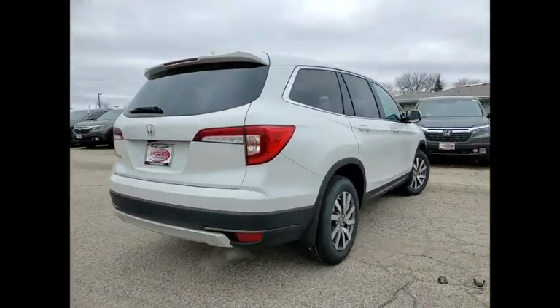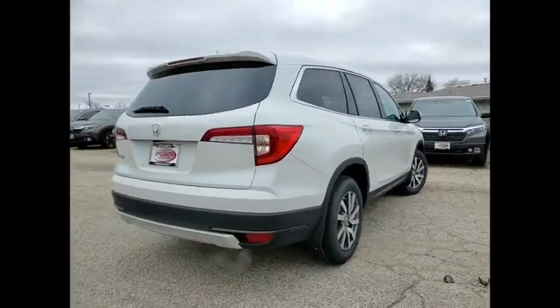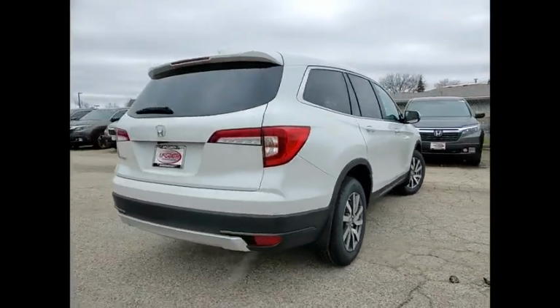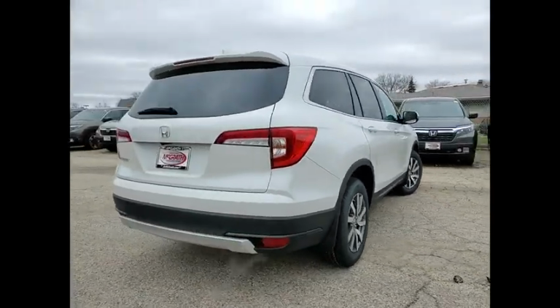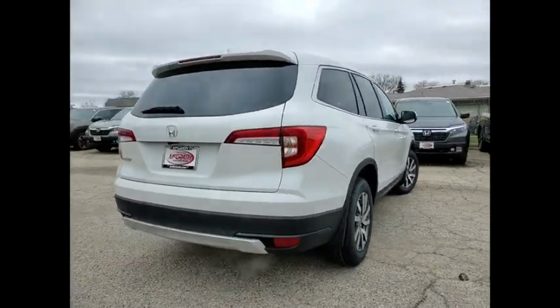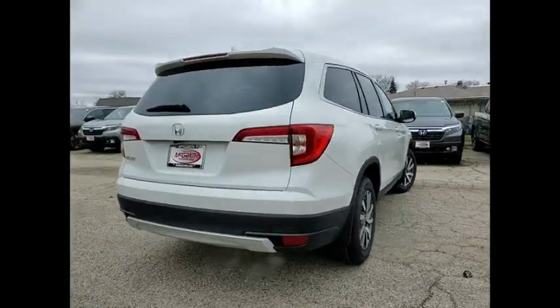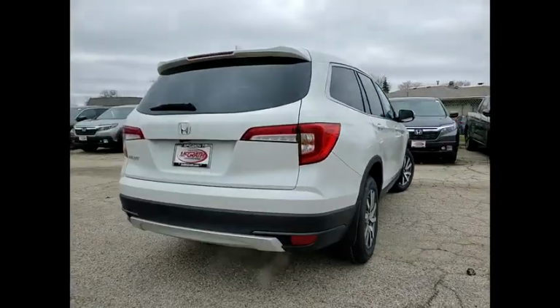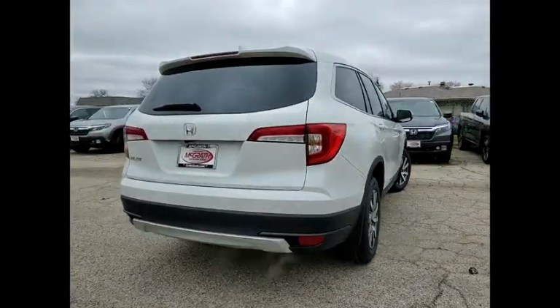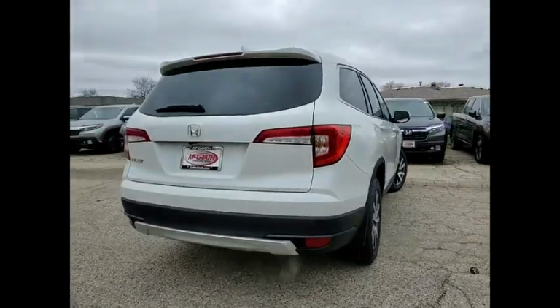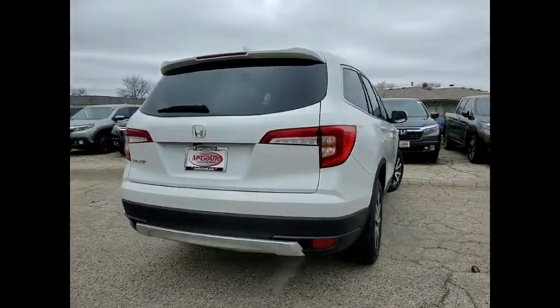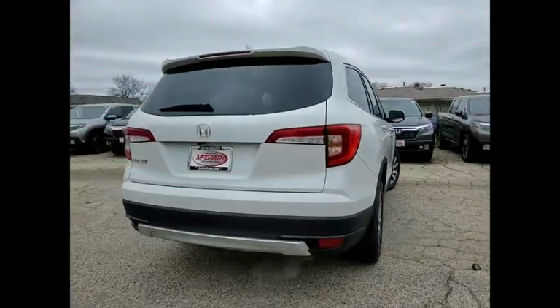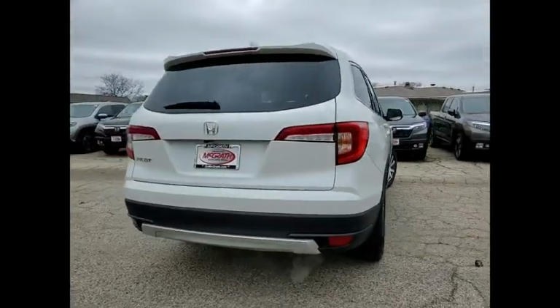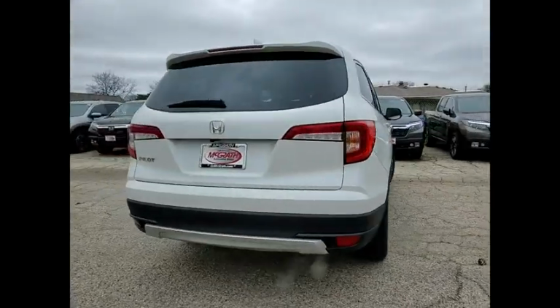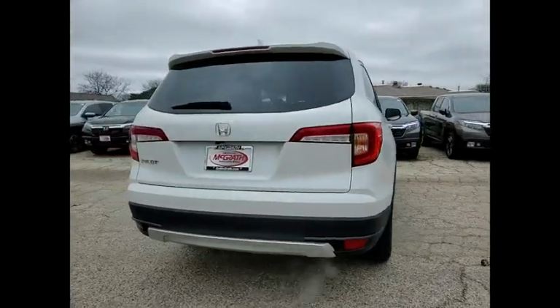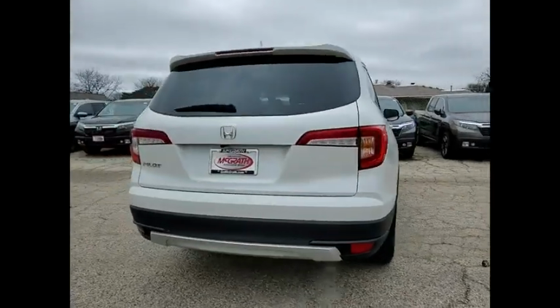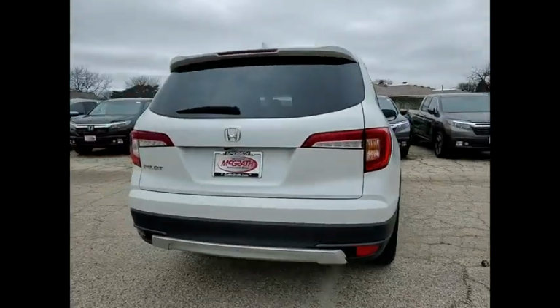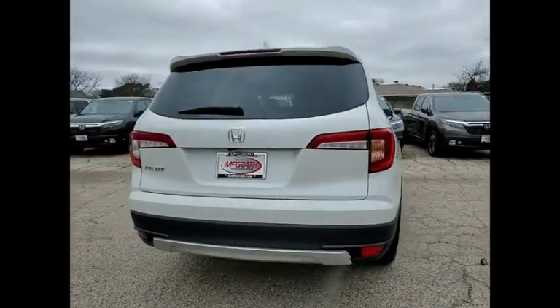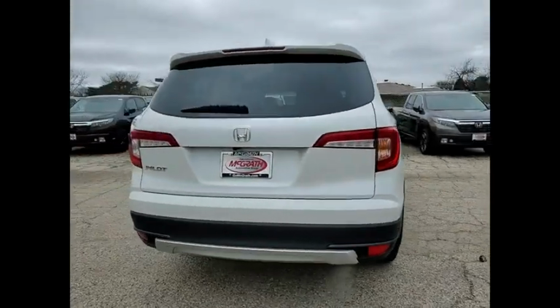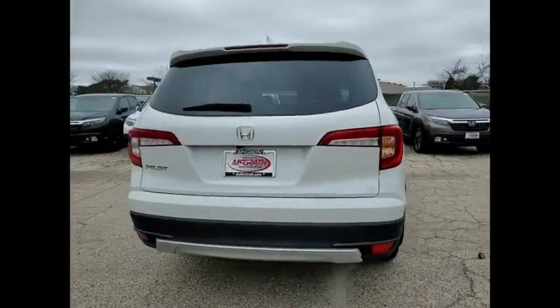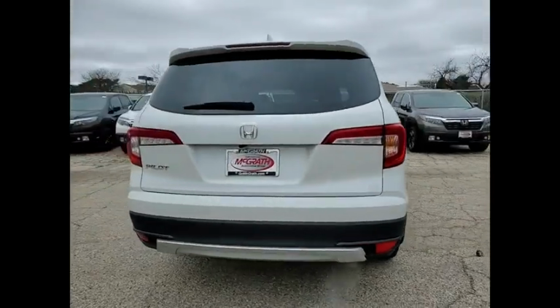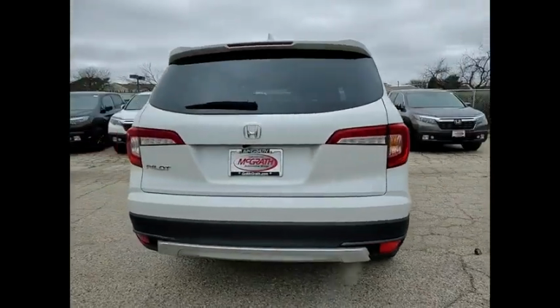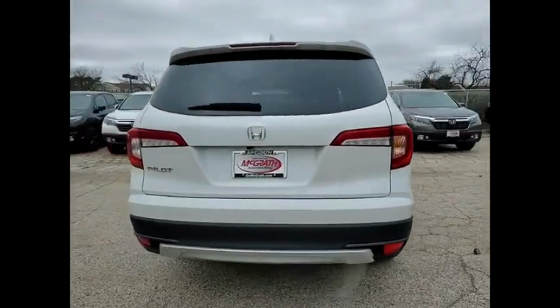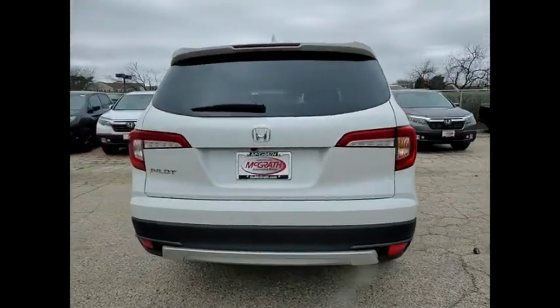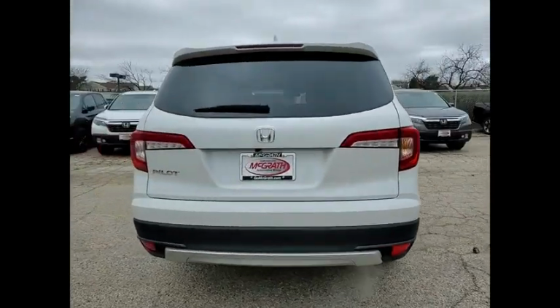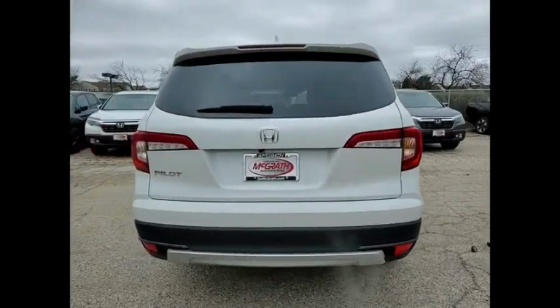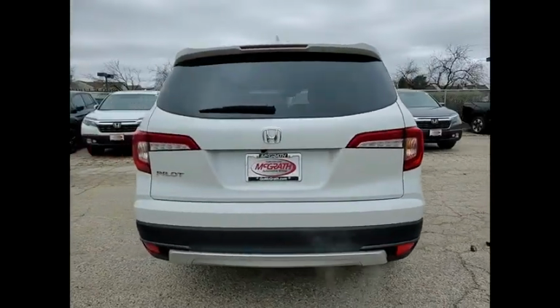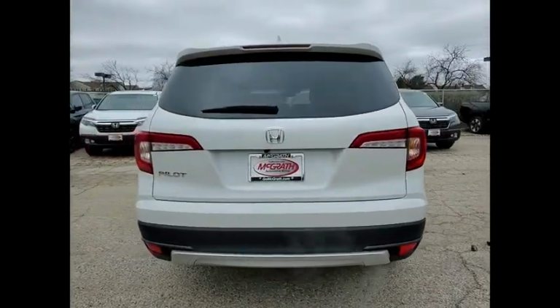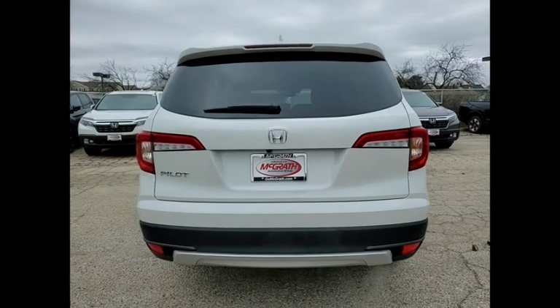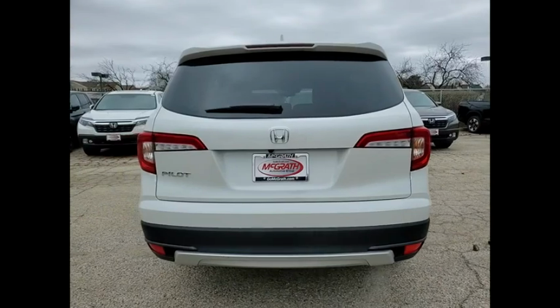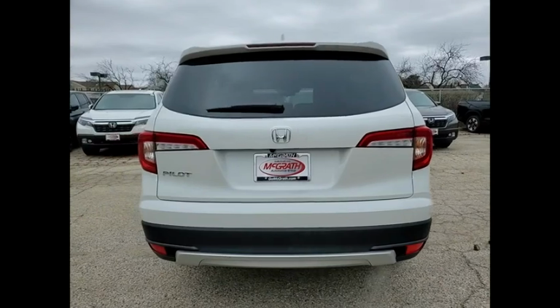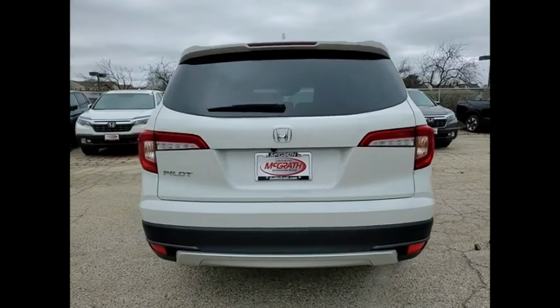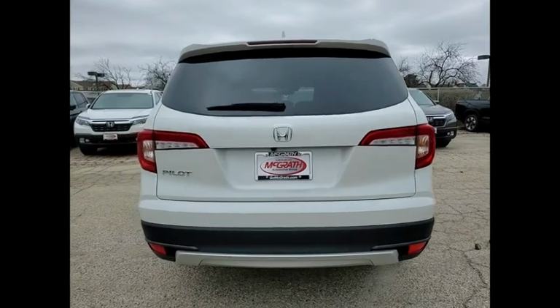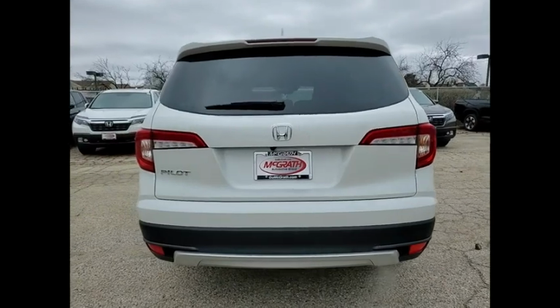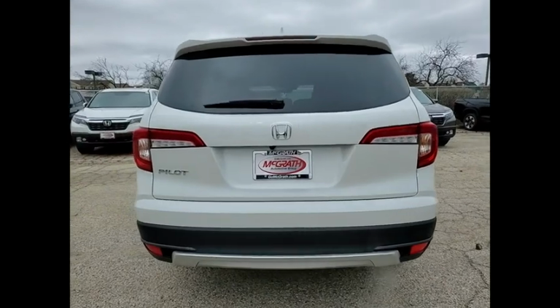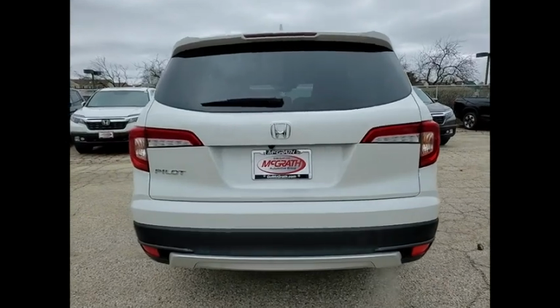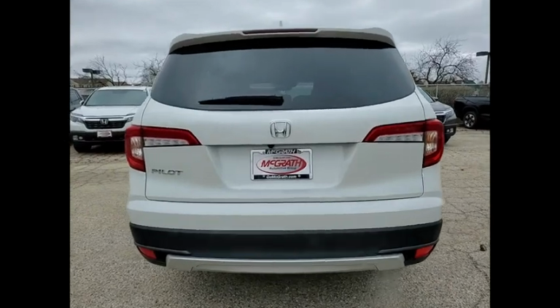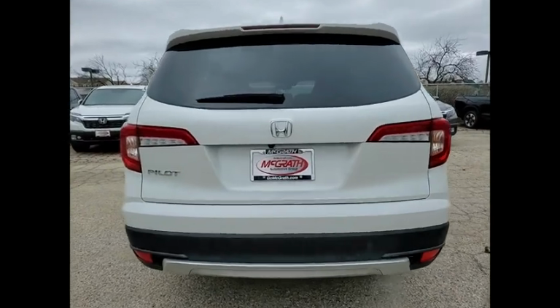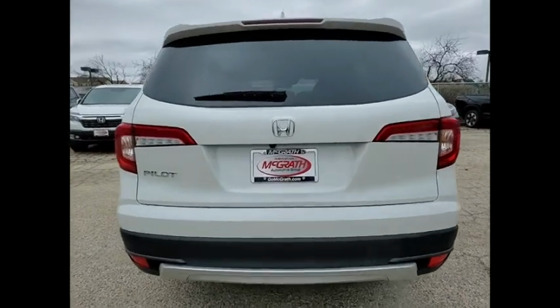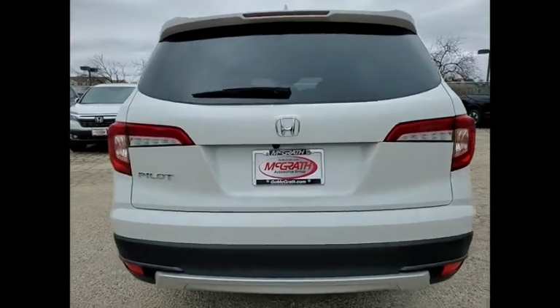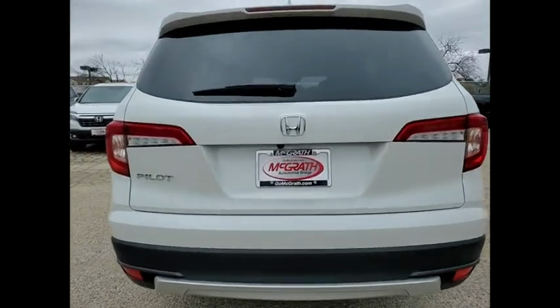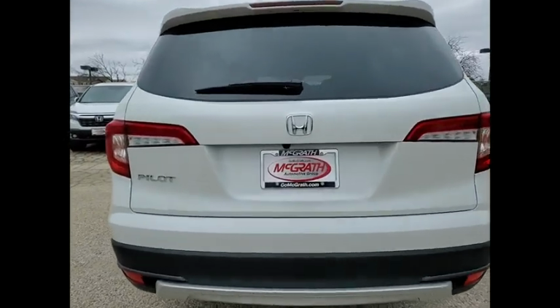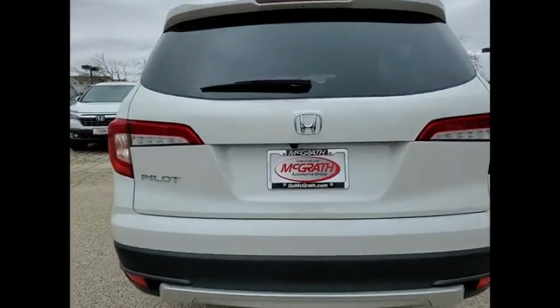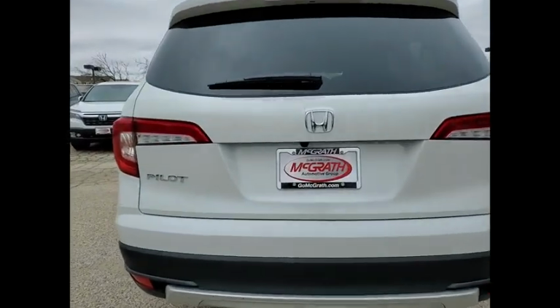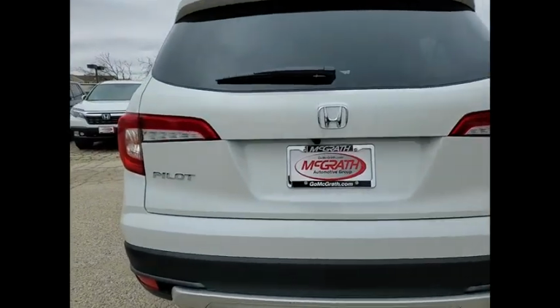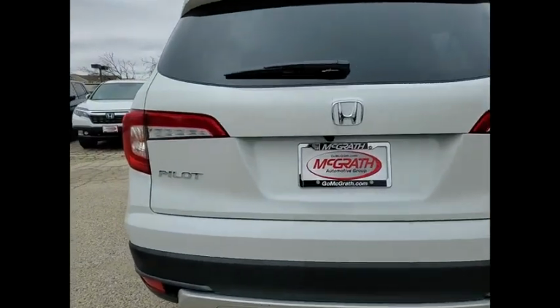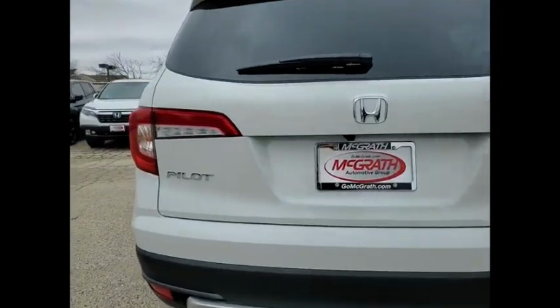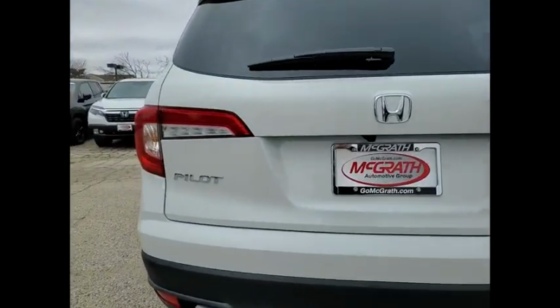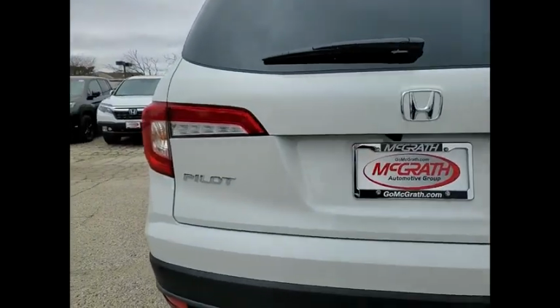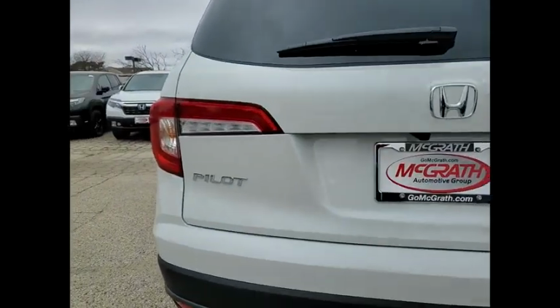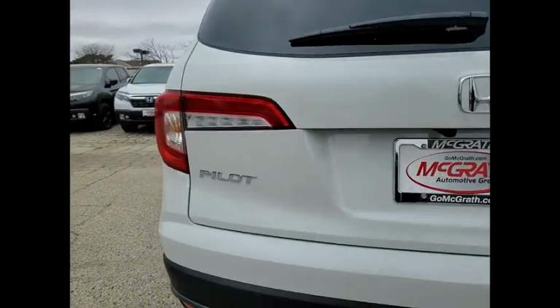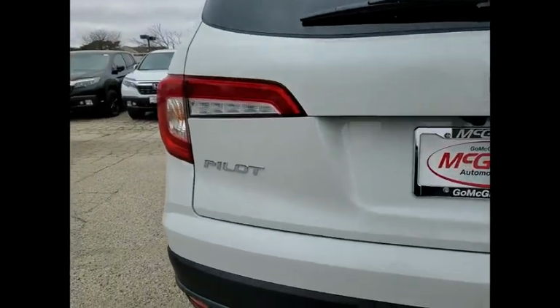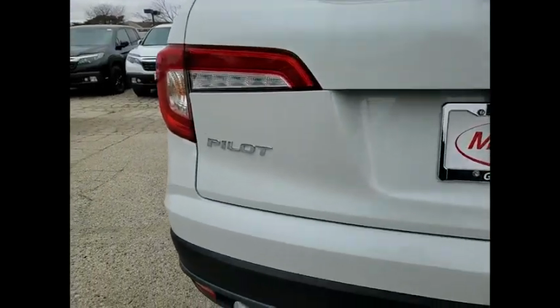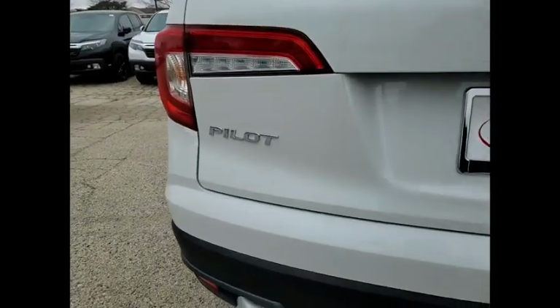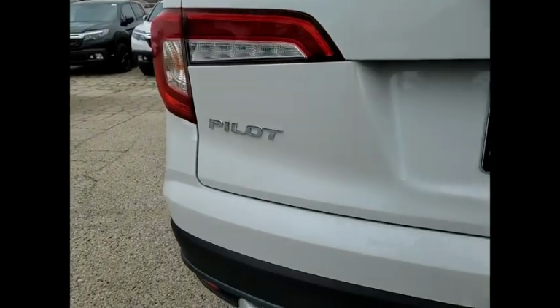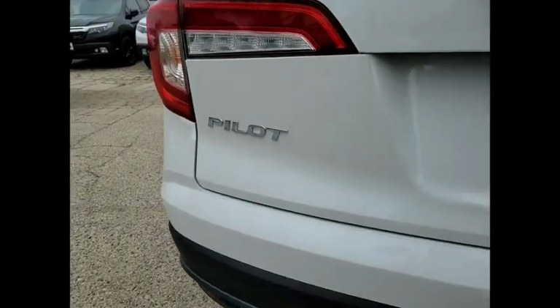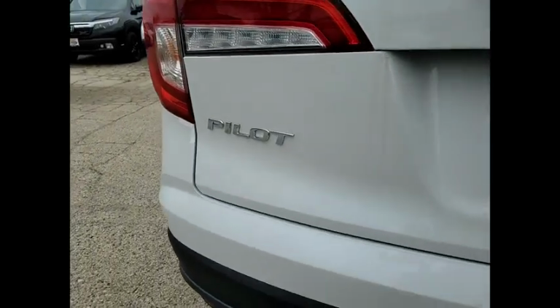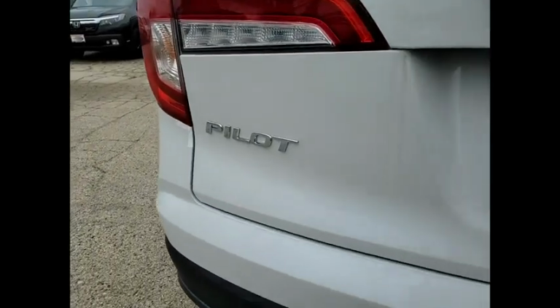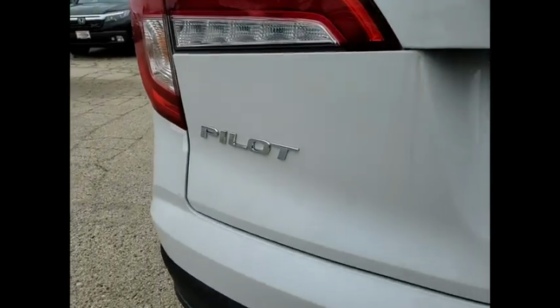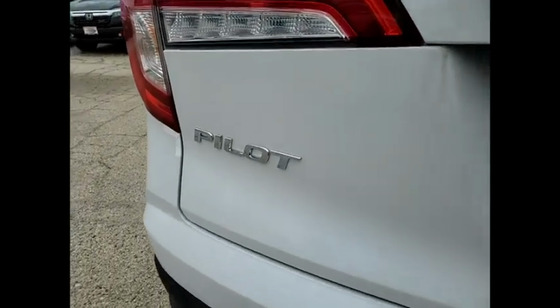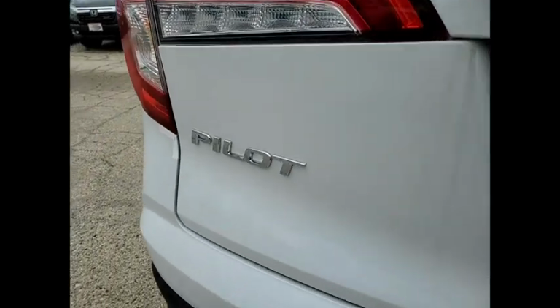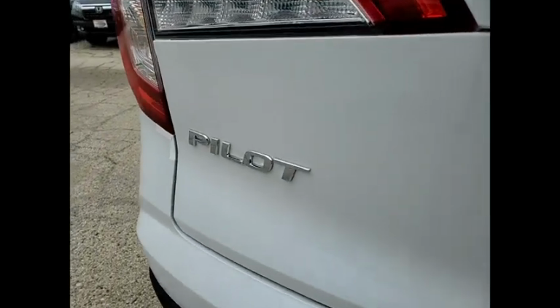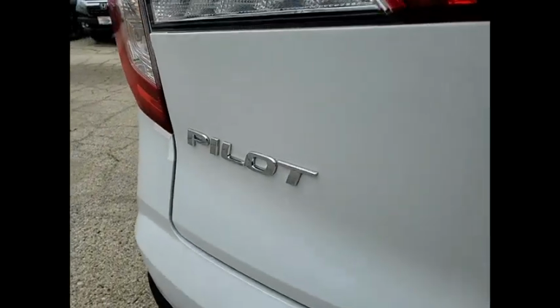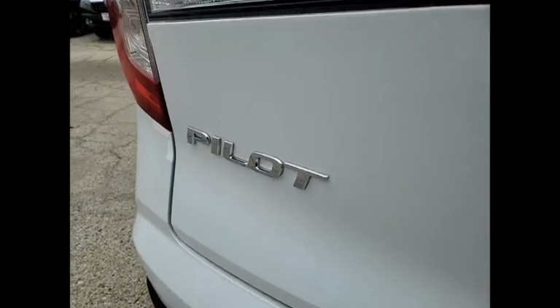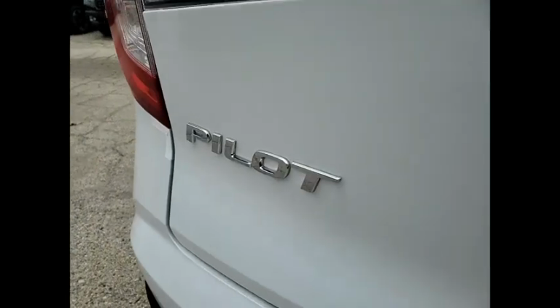Blind spot monitor. Heated mirrors. Aluminum wheels. Rear spoiler. Remote engine start.